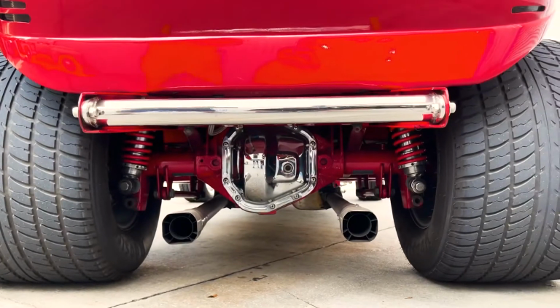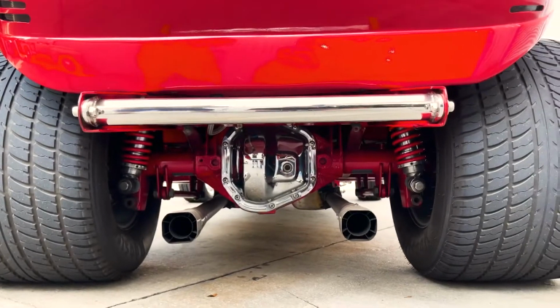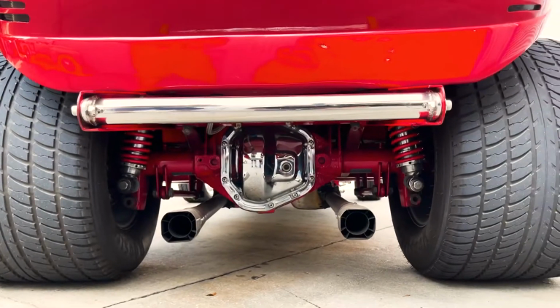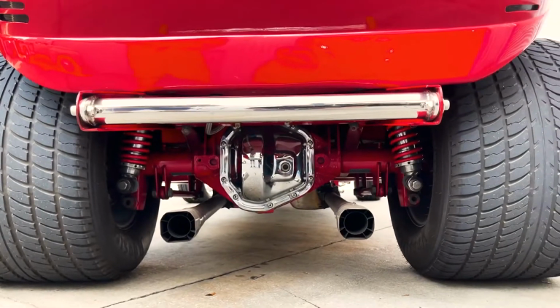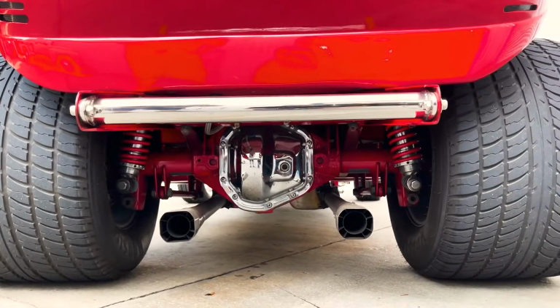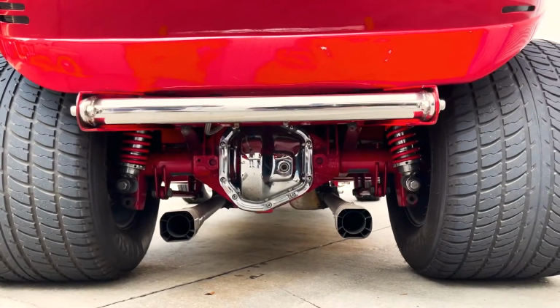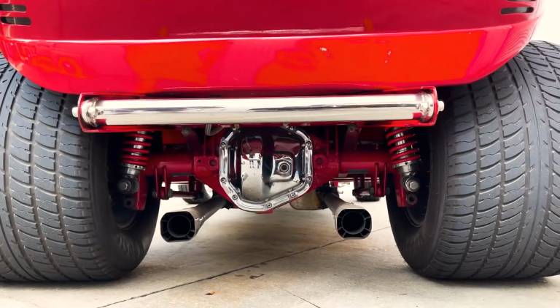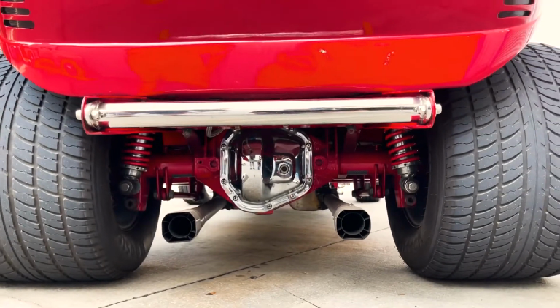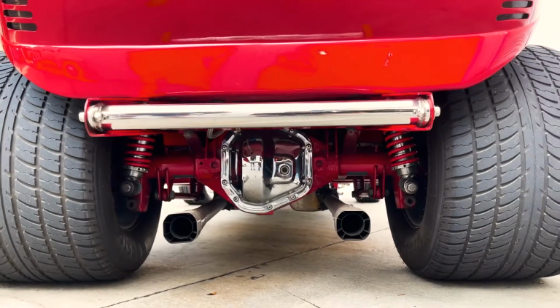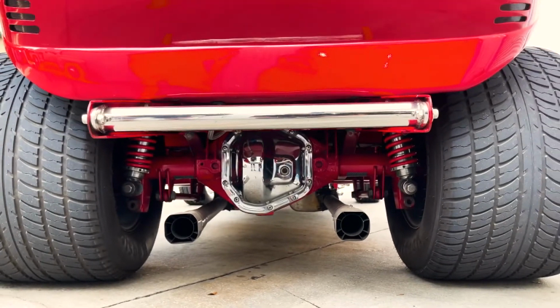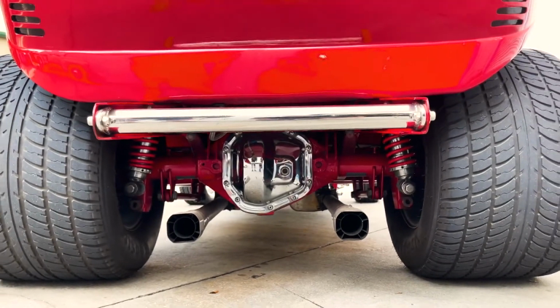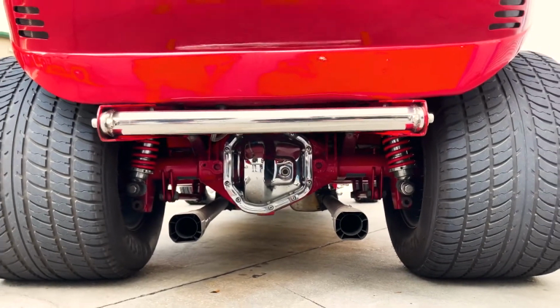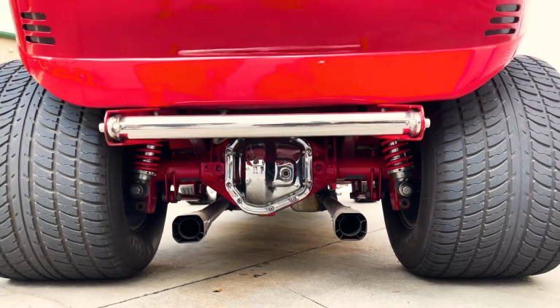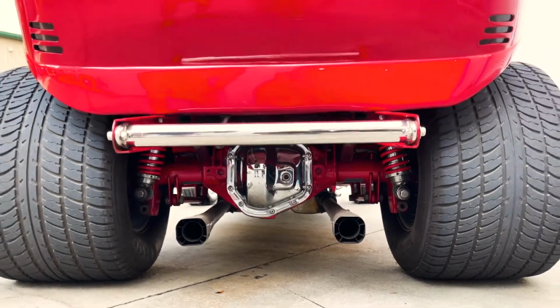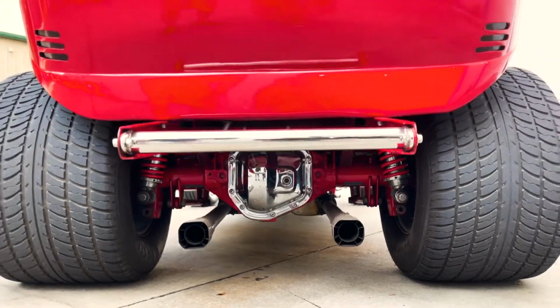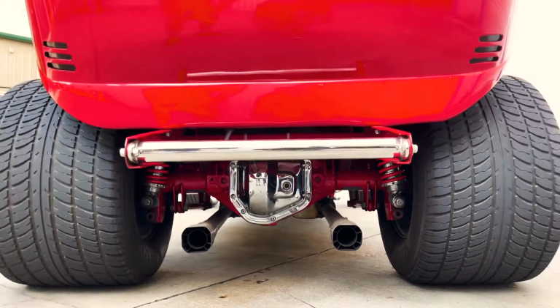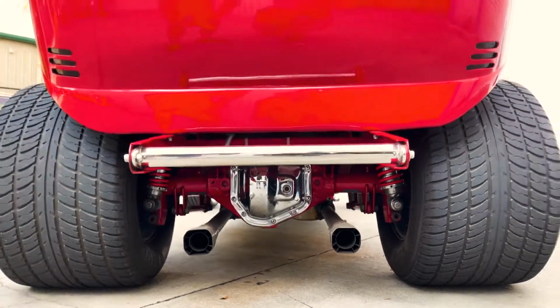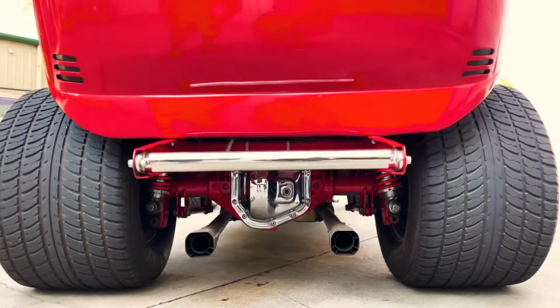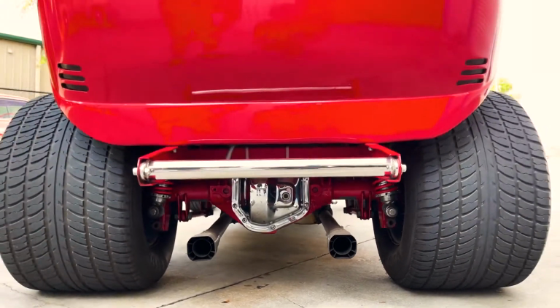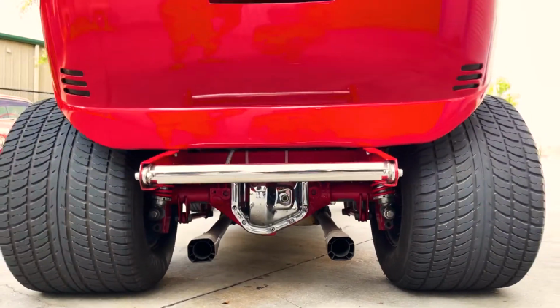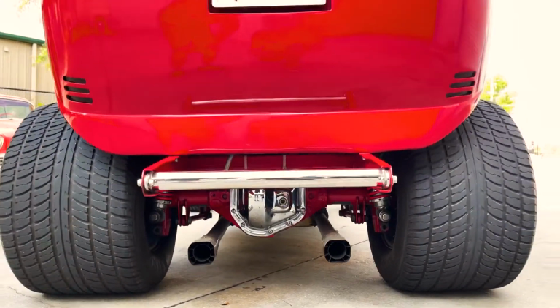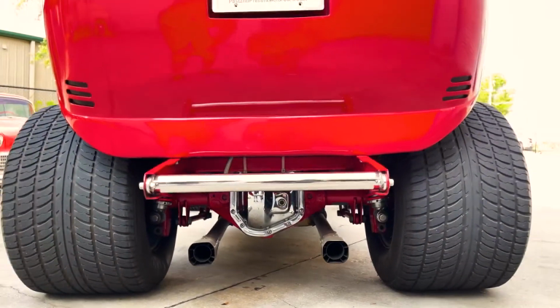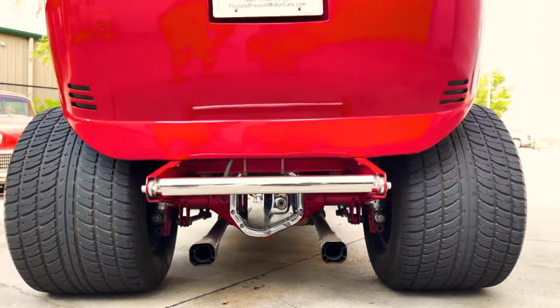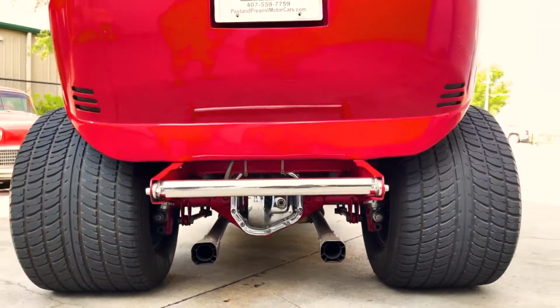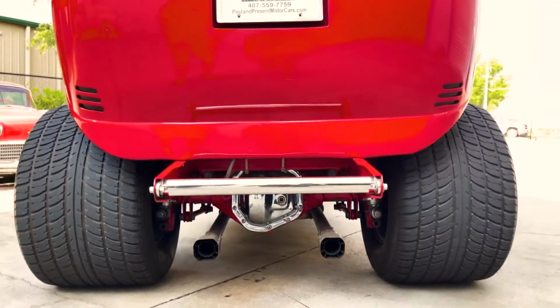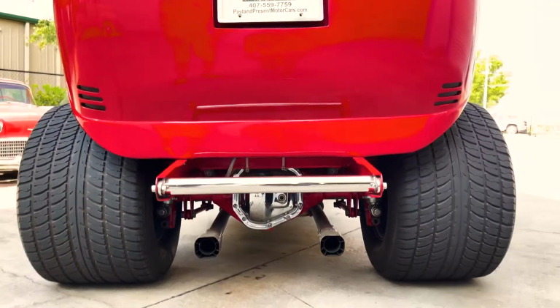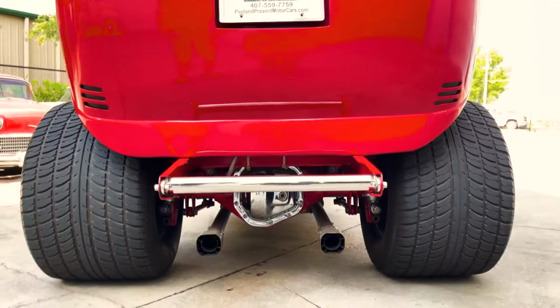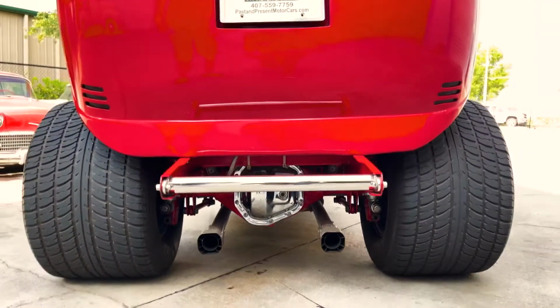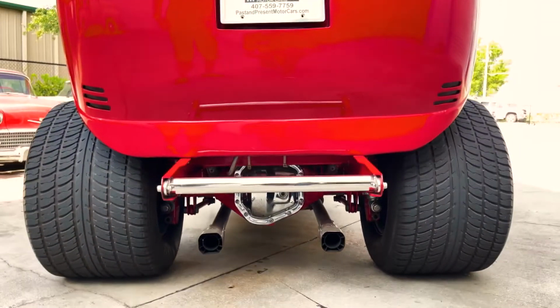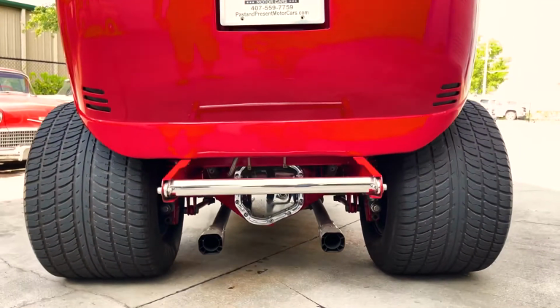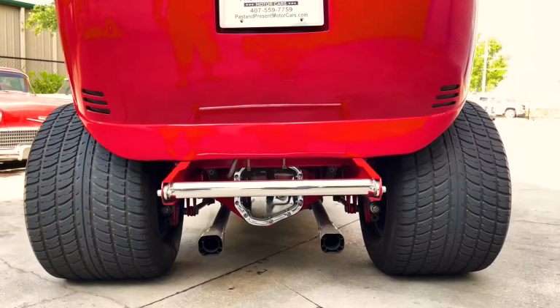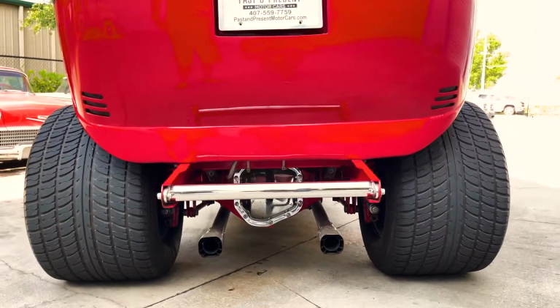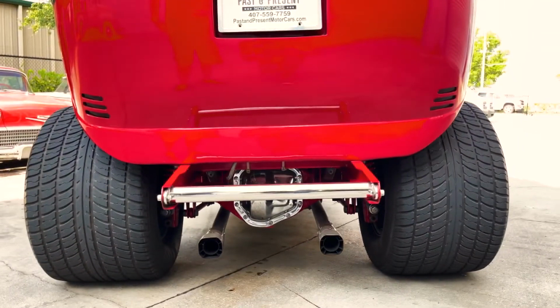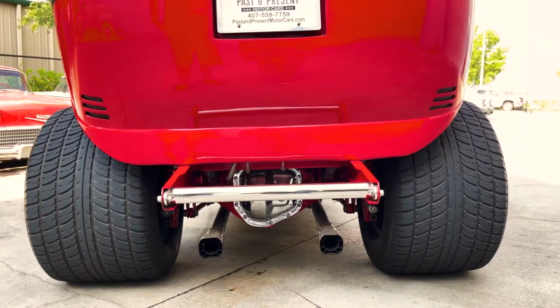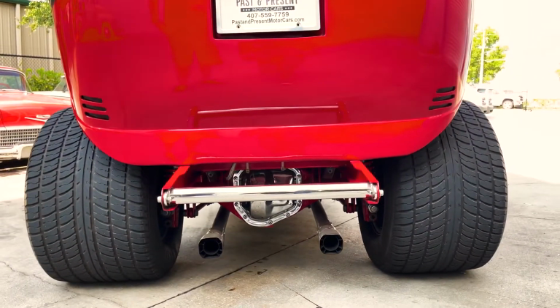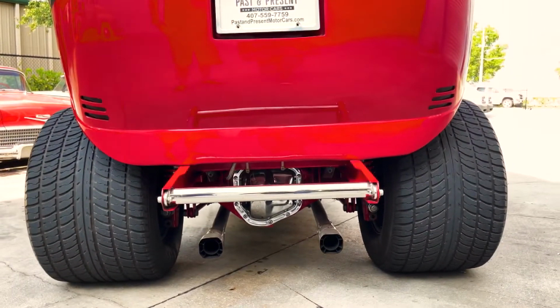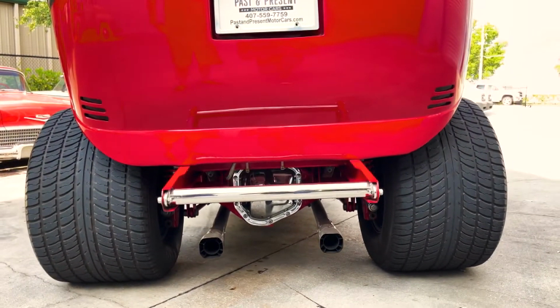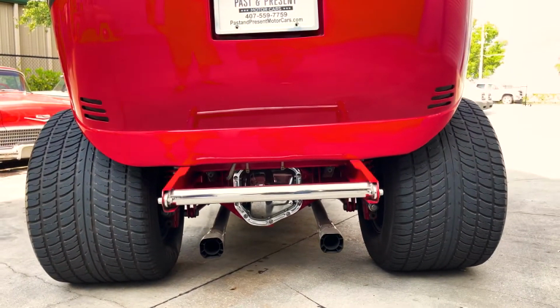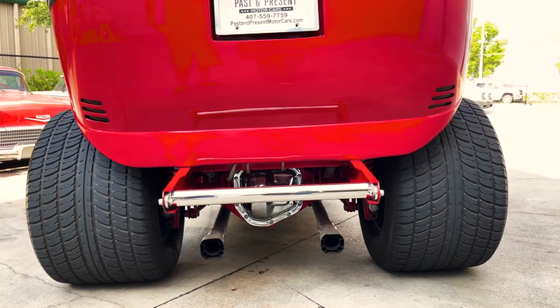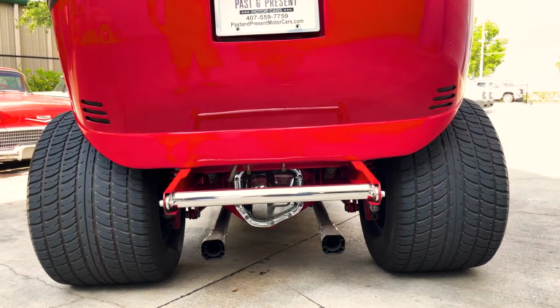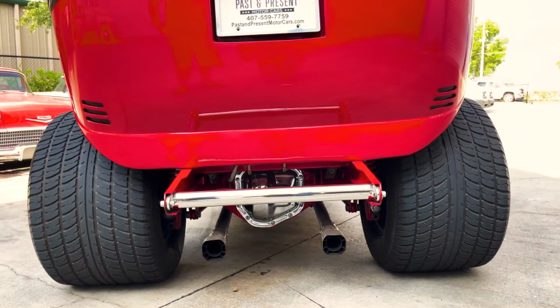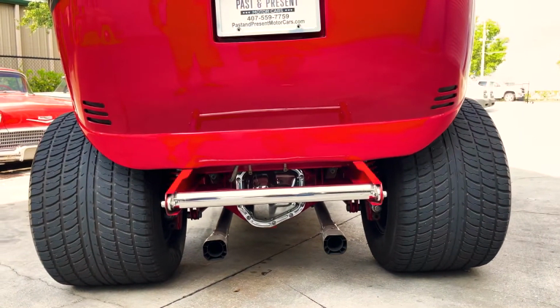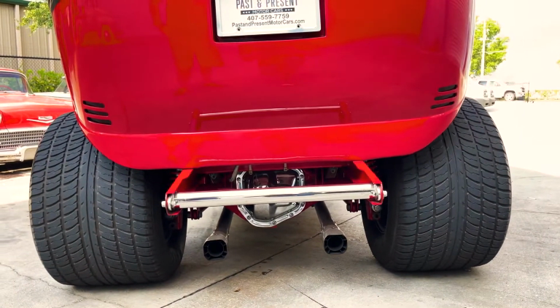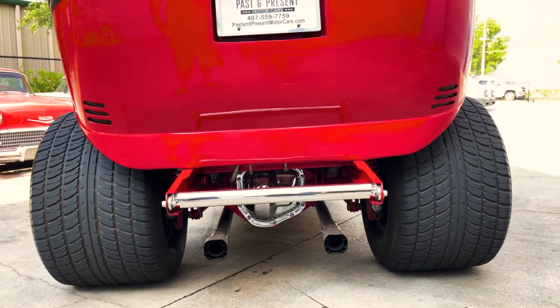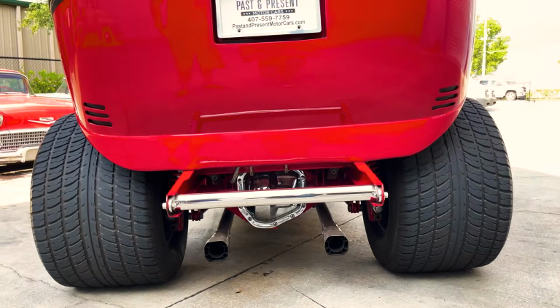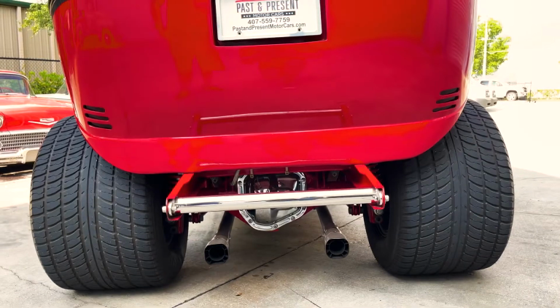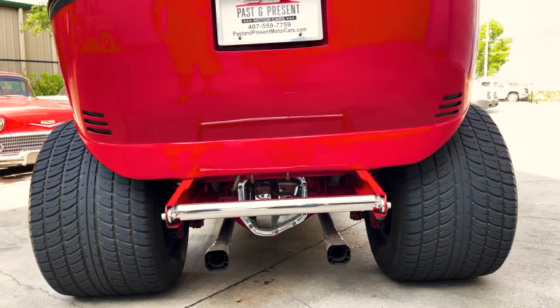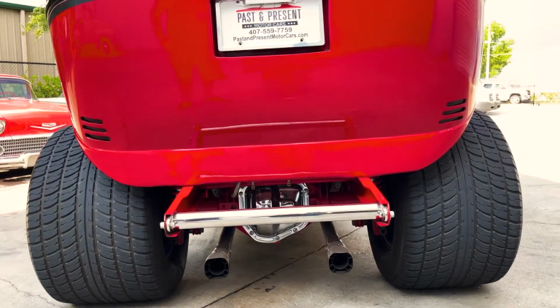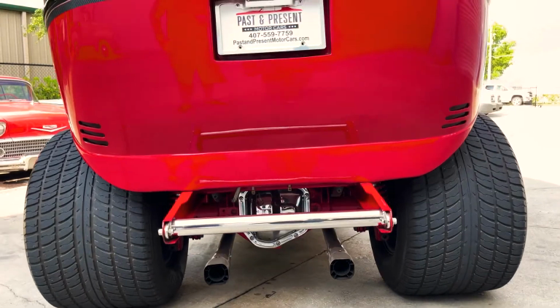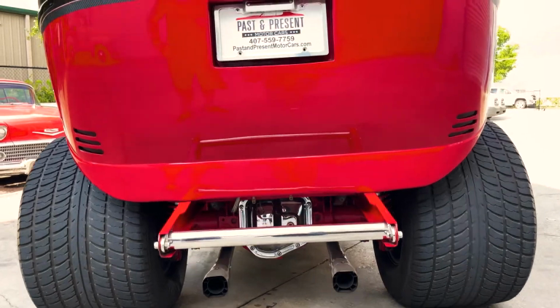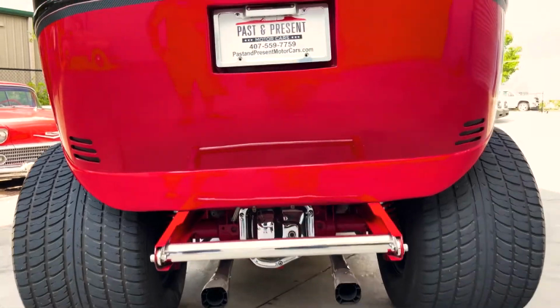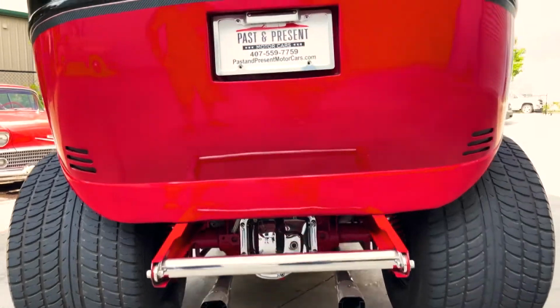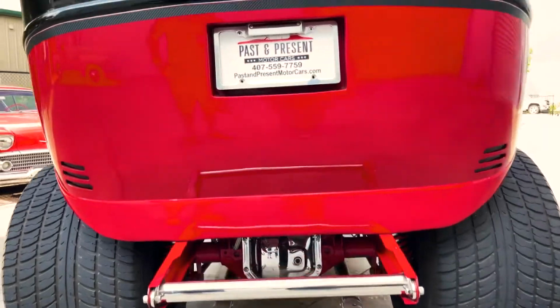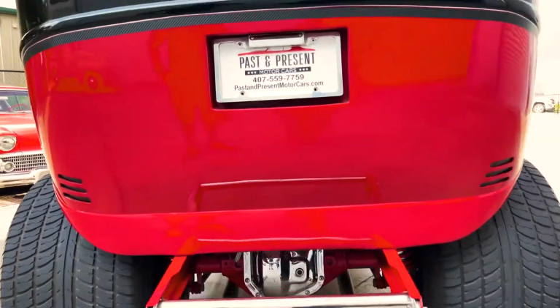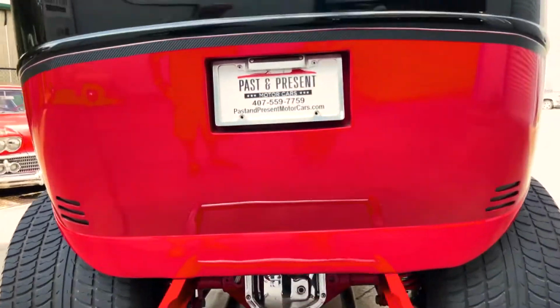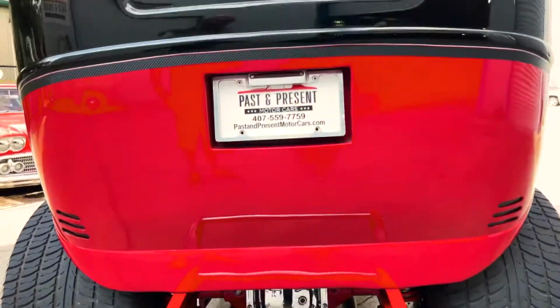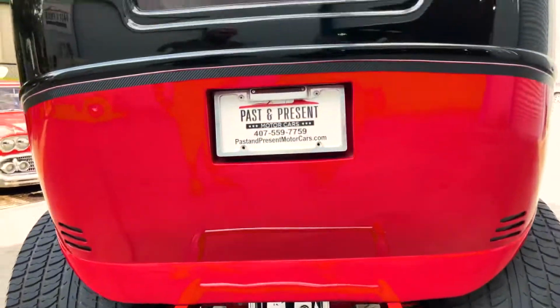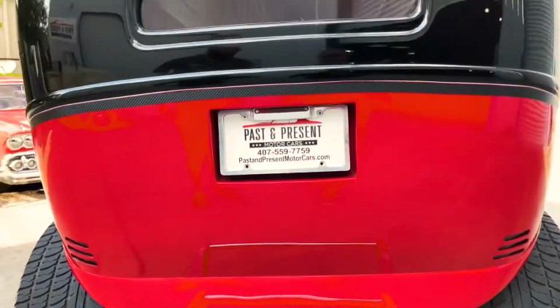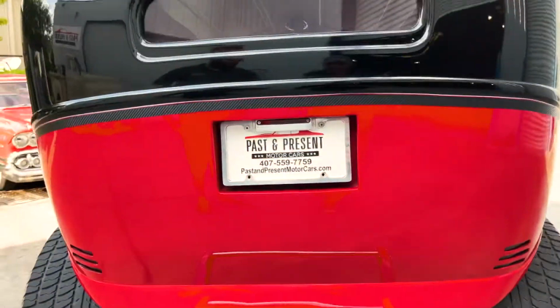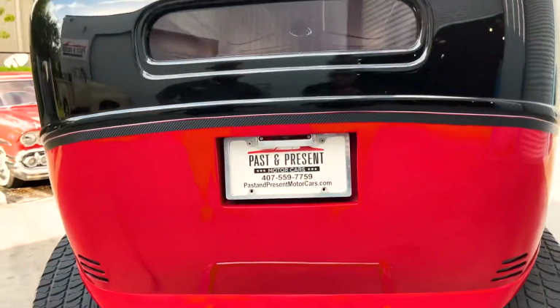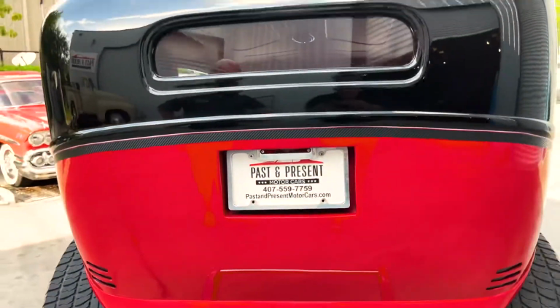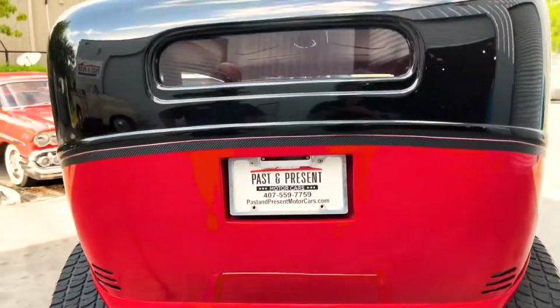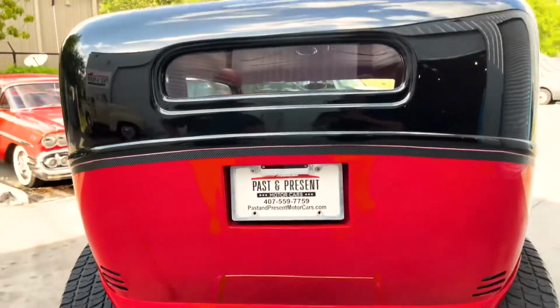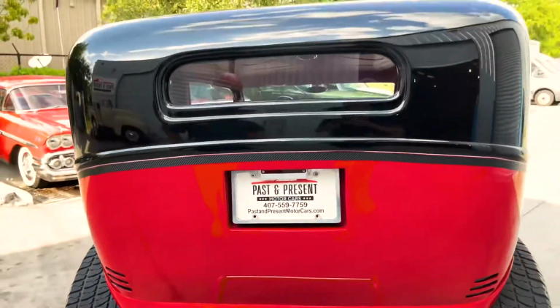Power windows and a whole lot more. Stunning paint job, nice two-tone, really nicely finished.